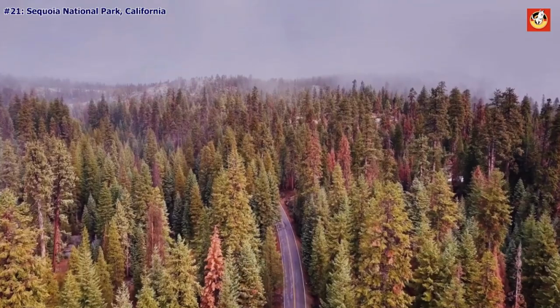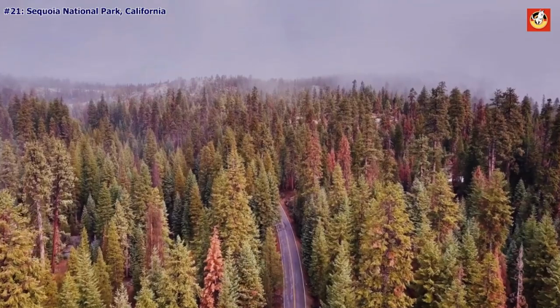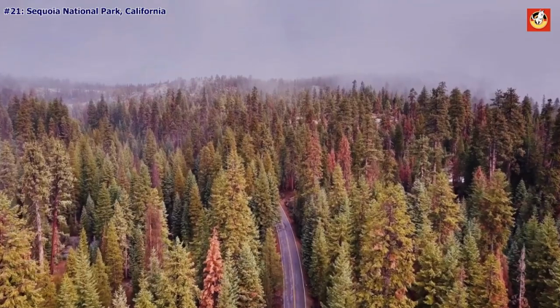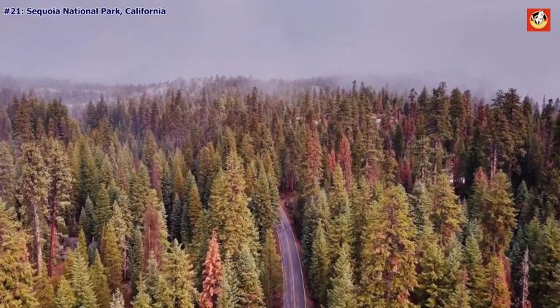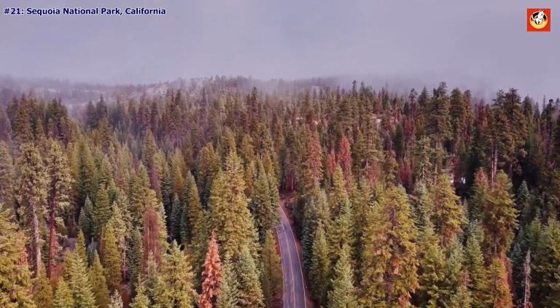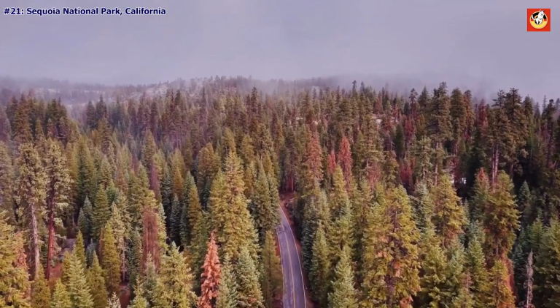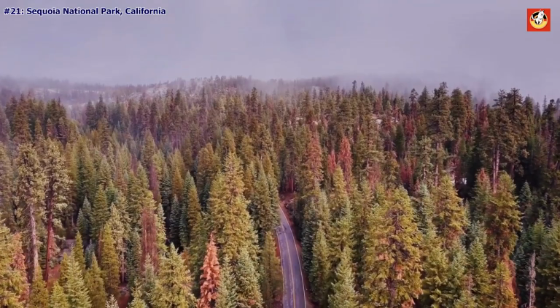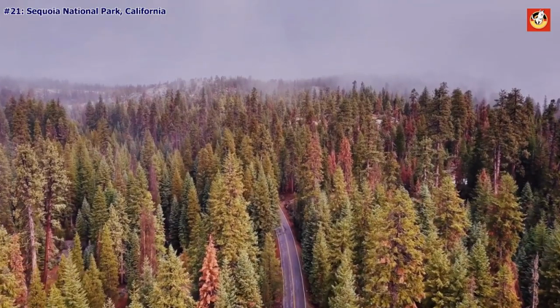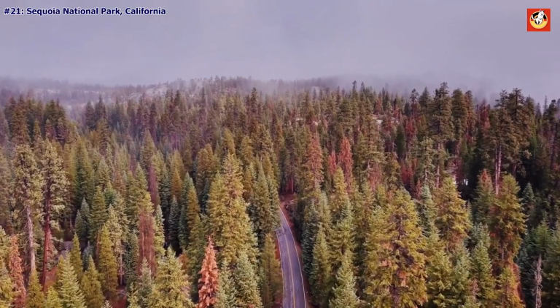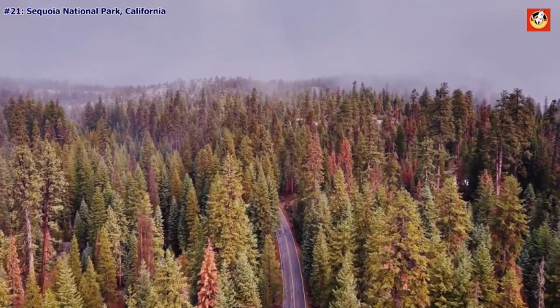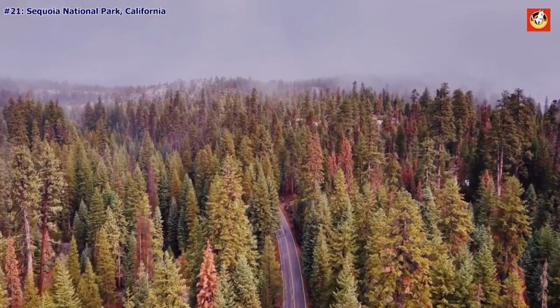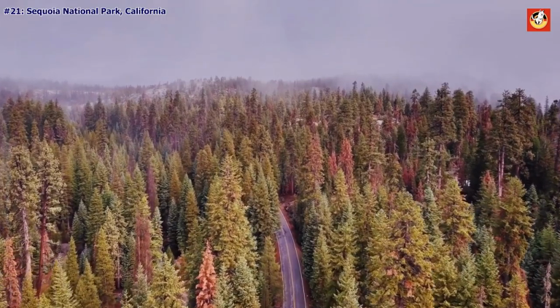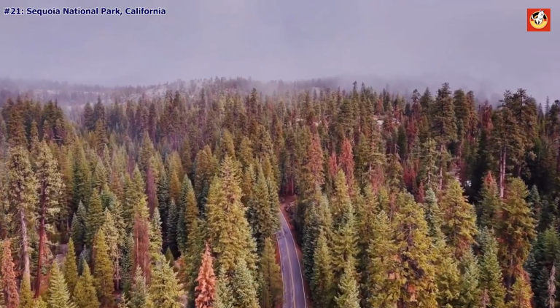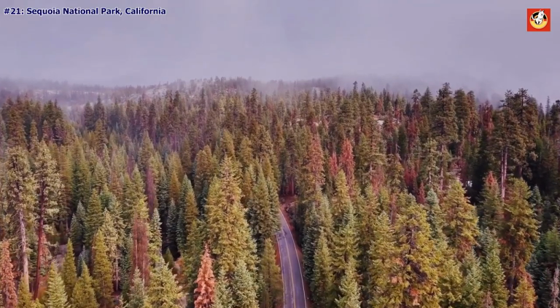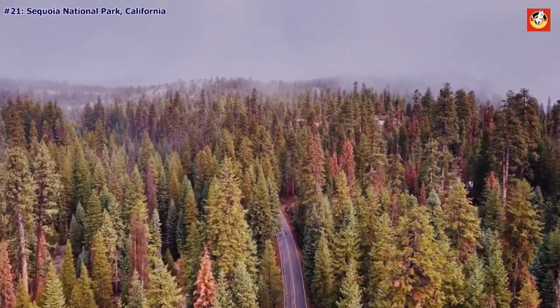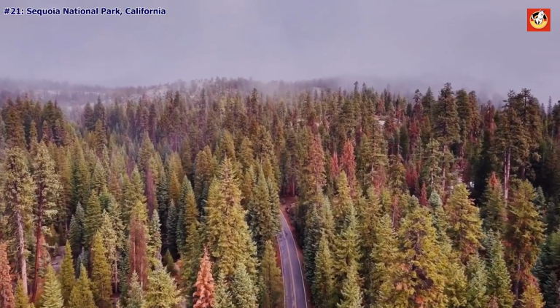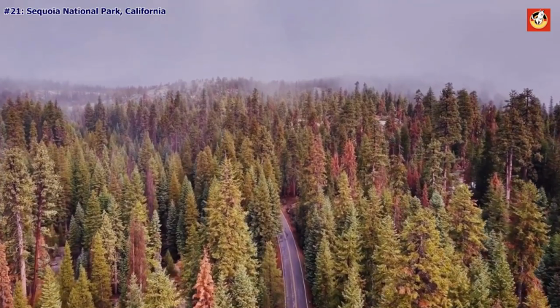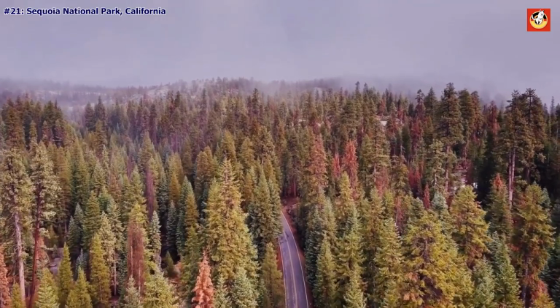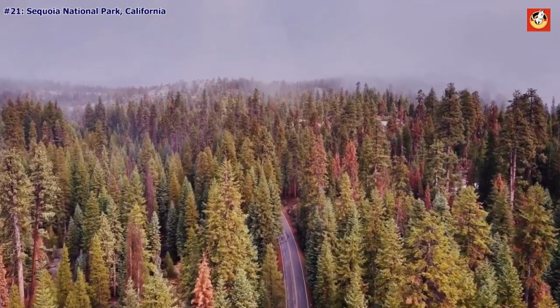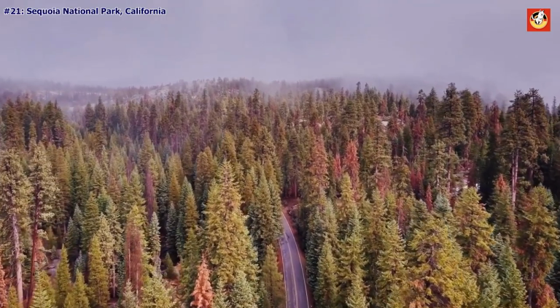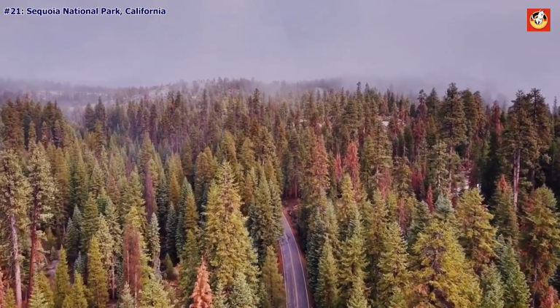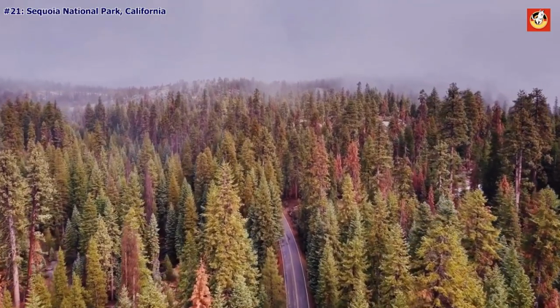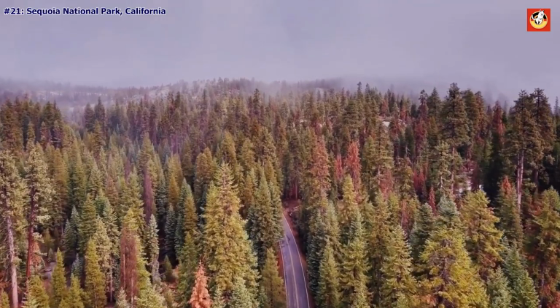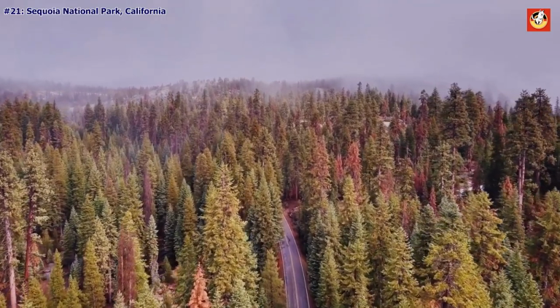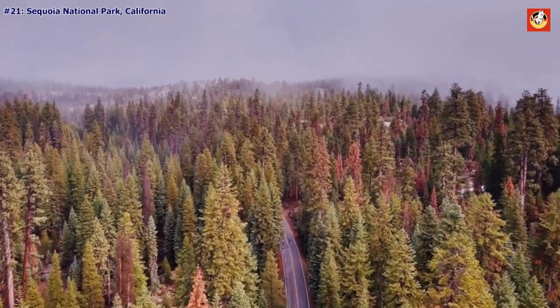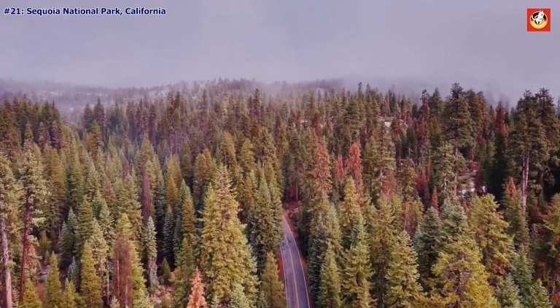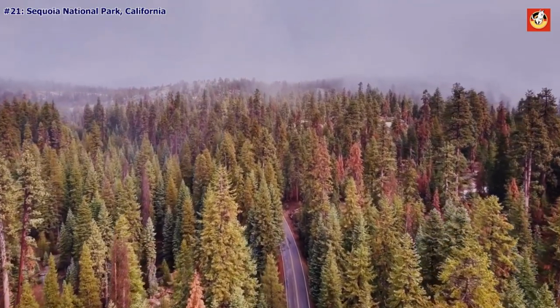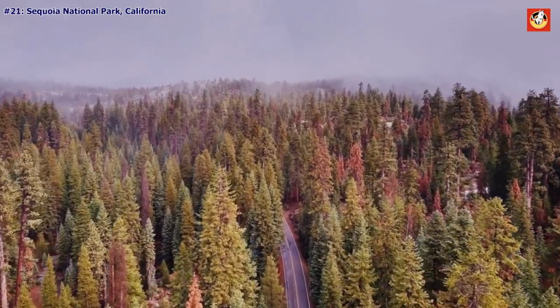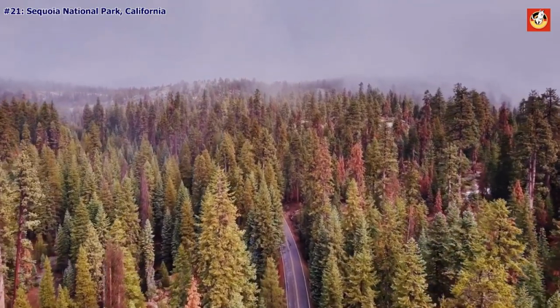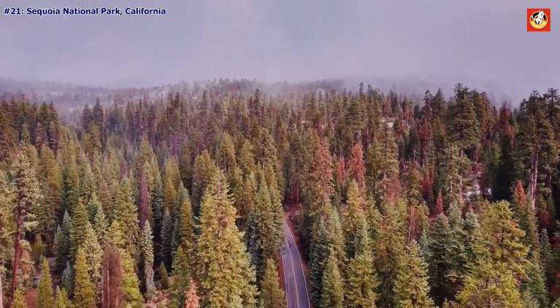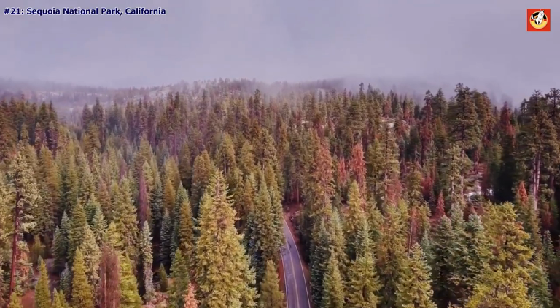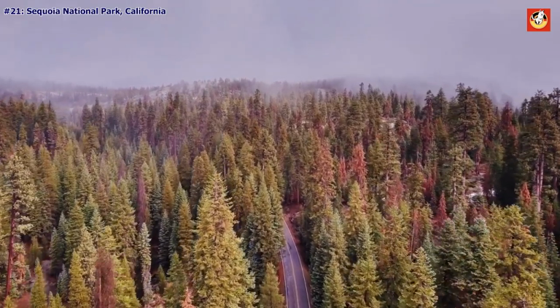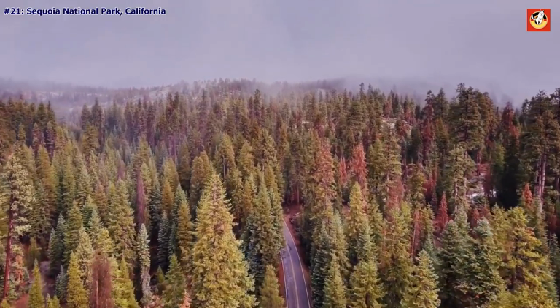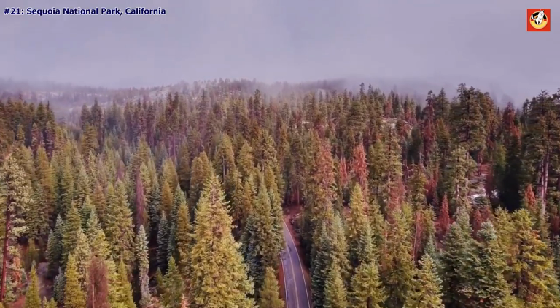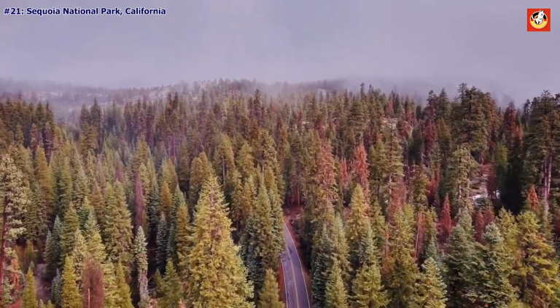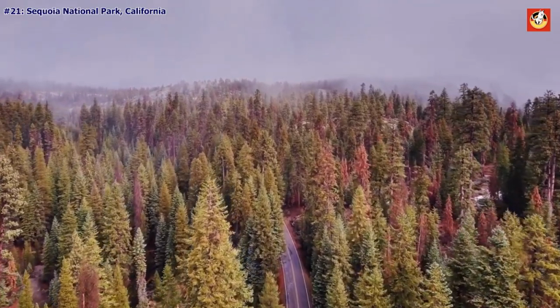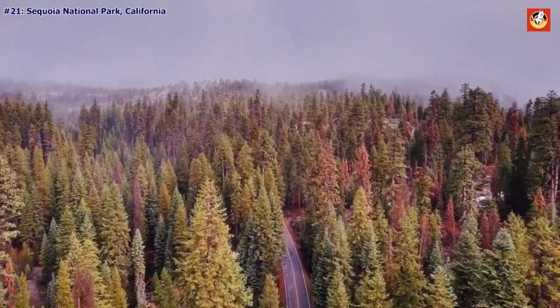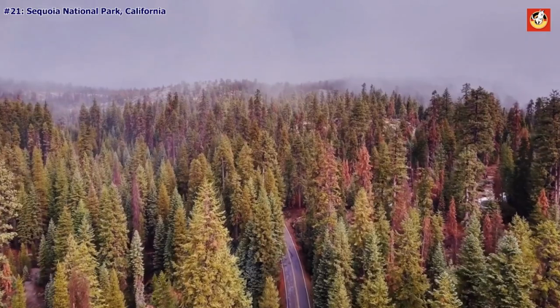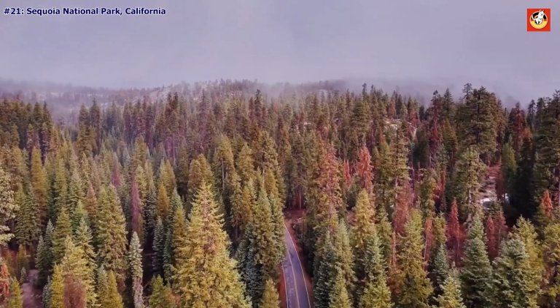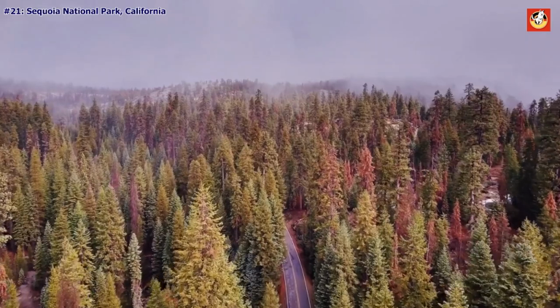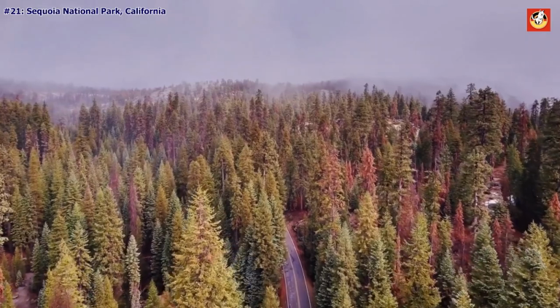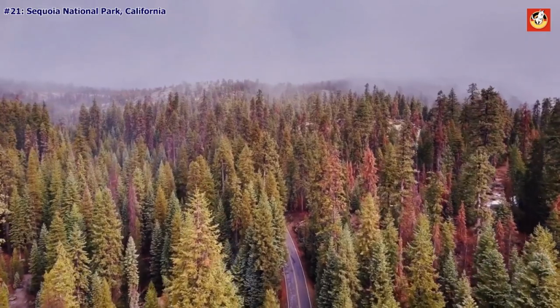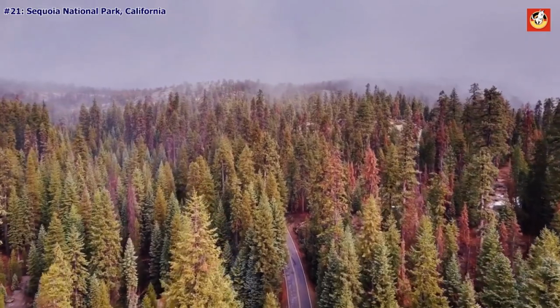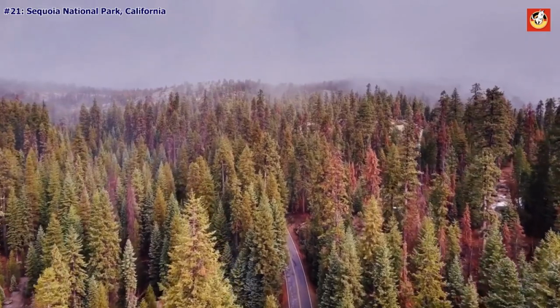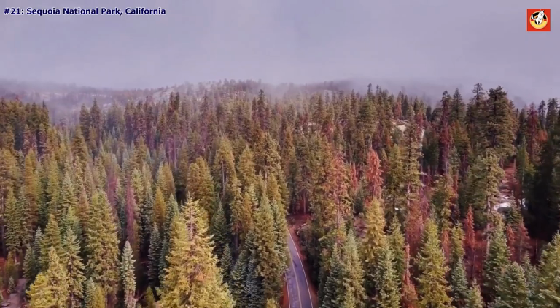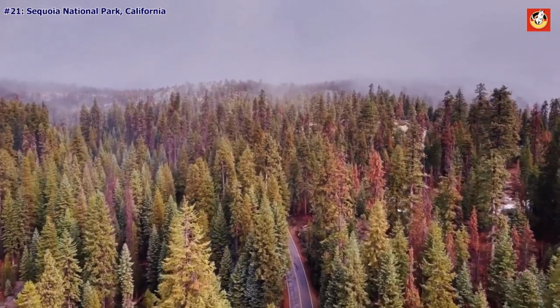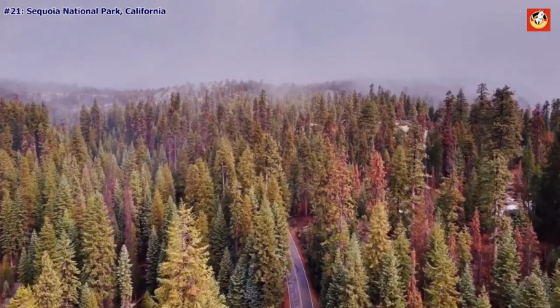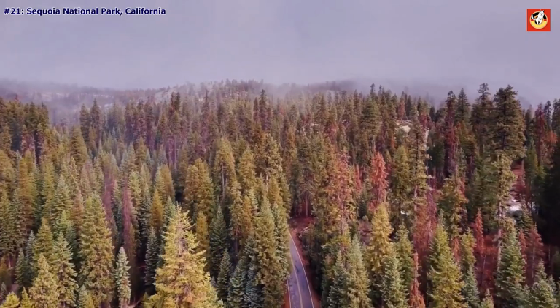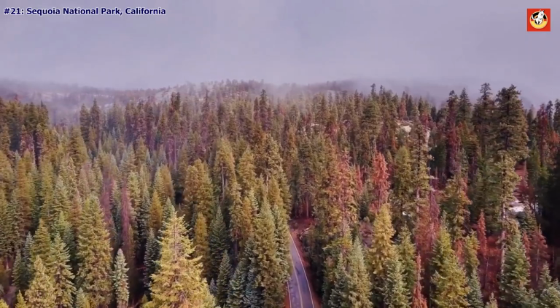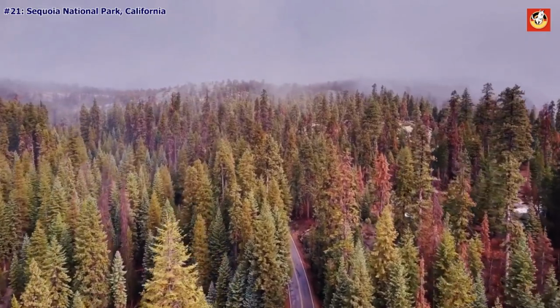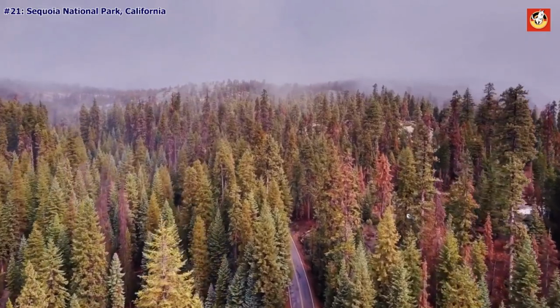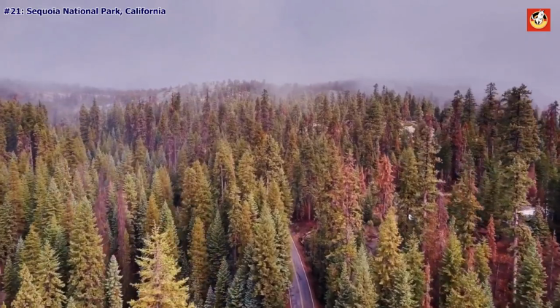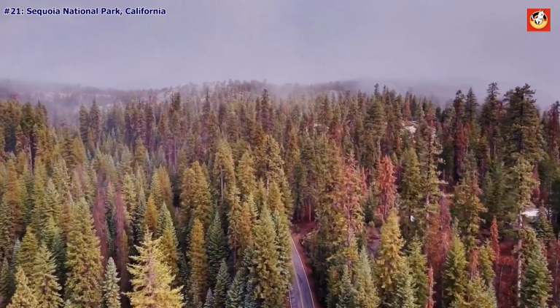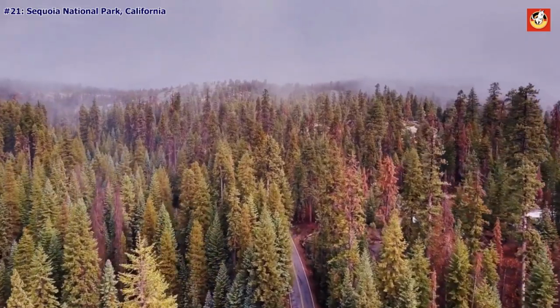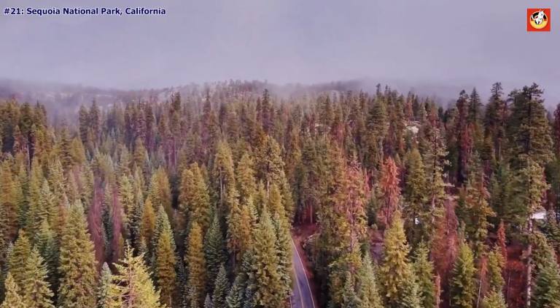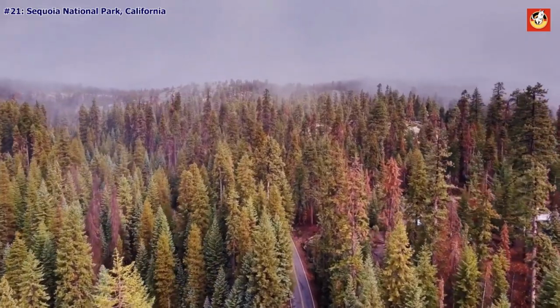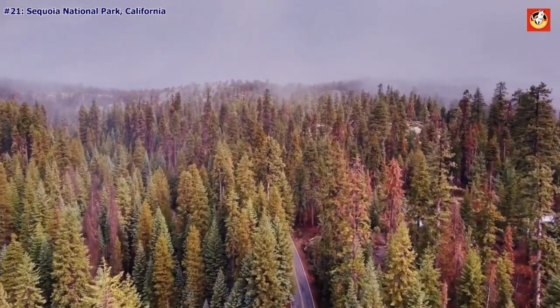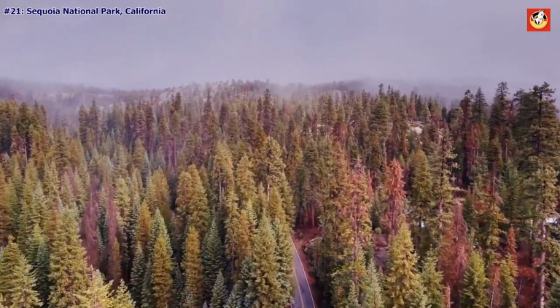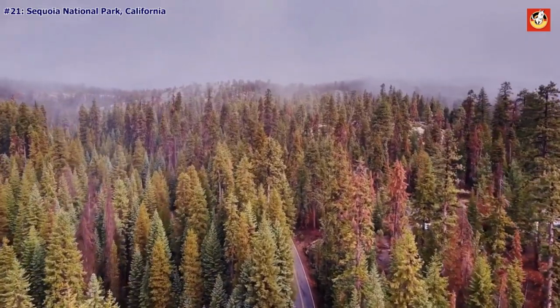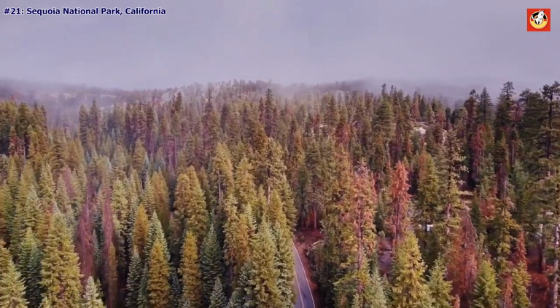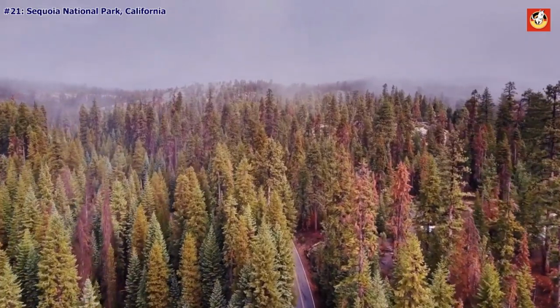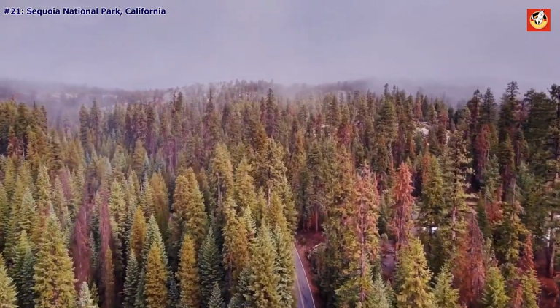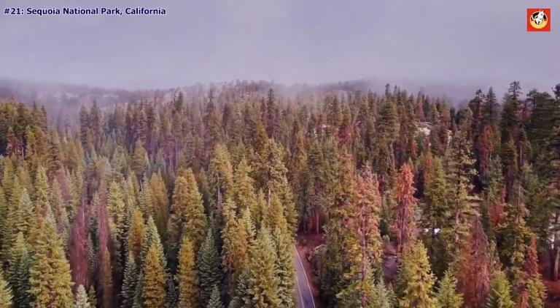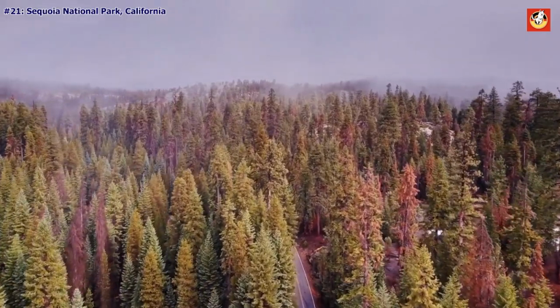This central Californian park is home to some 8,000 colossal sequoia trees, the gentle giants of the tree world.